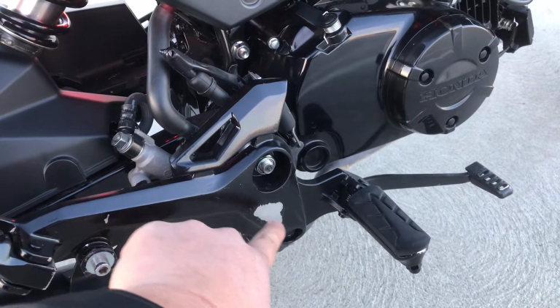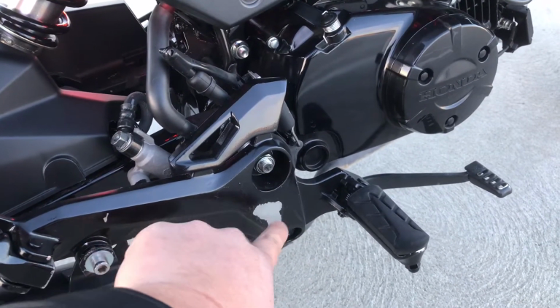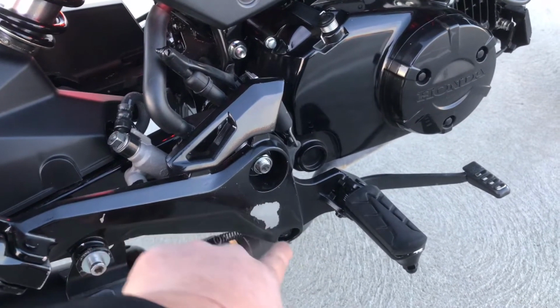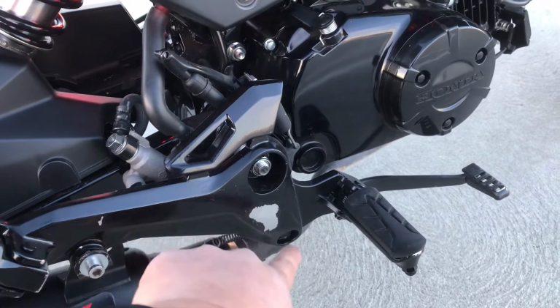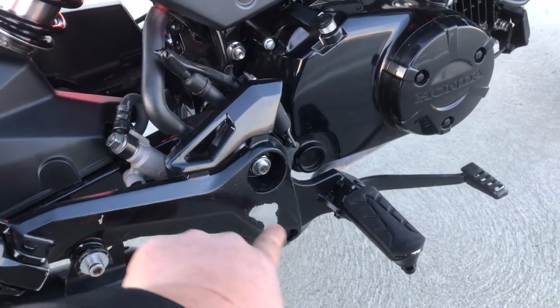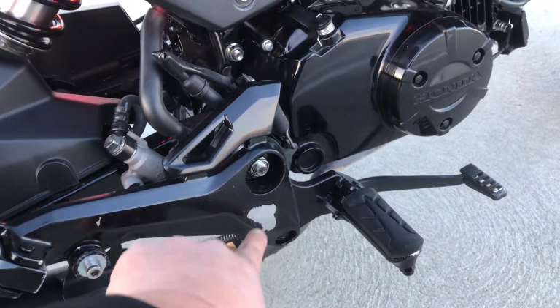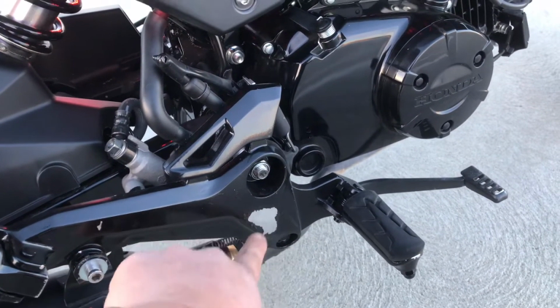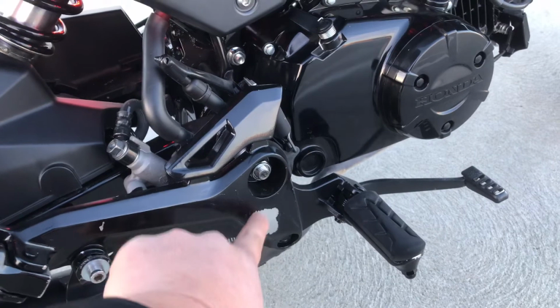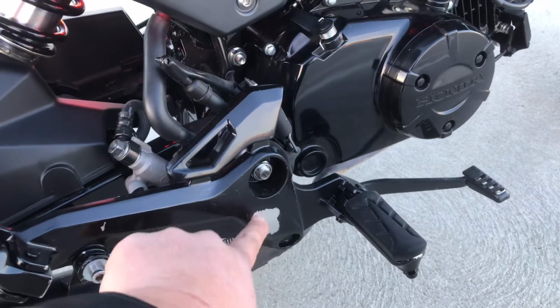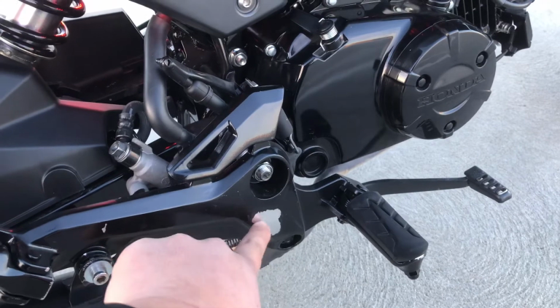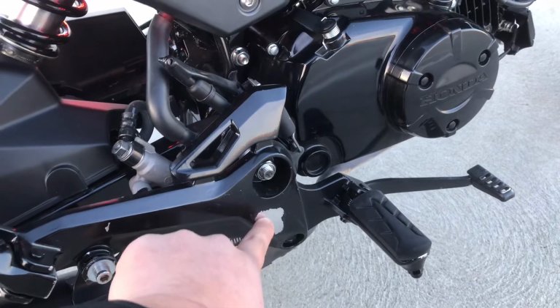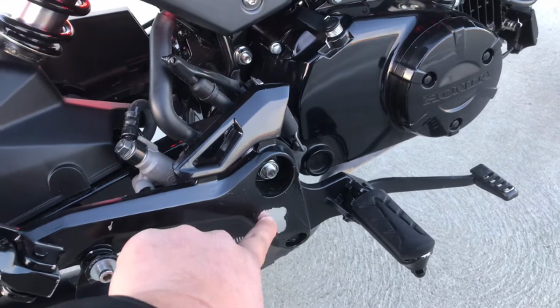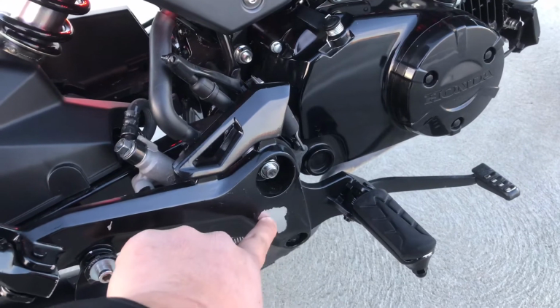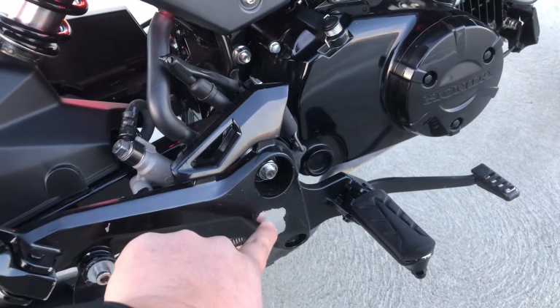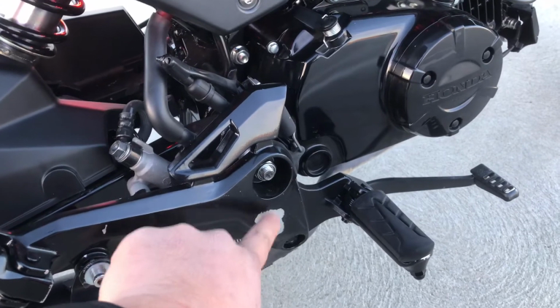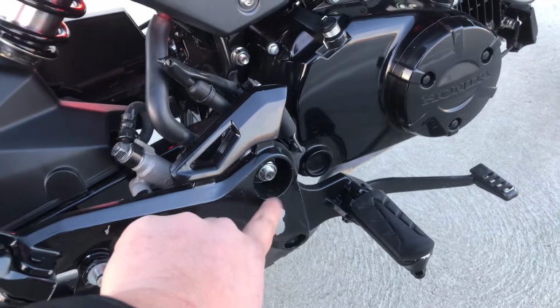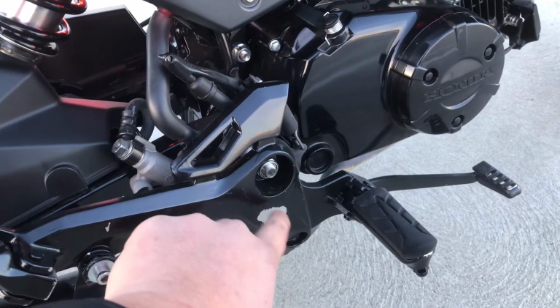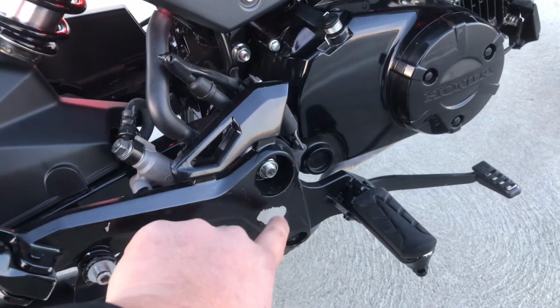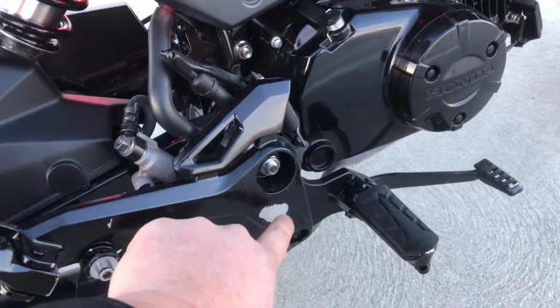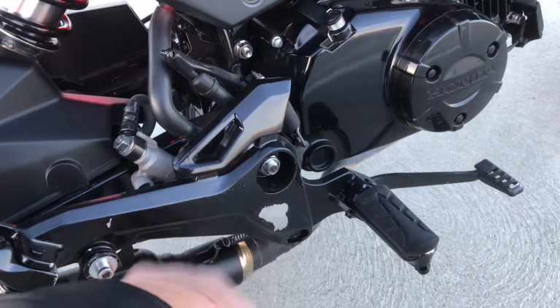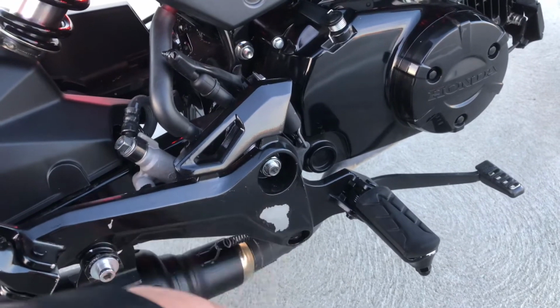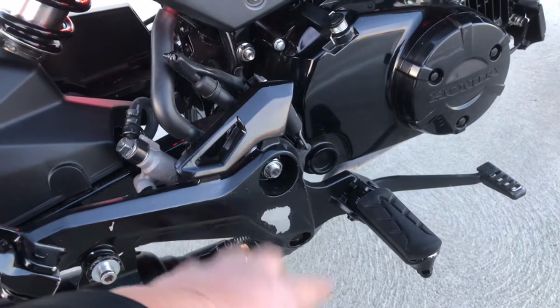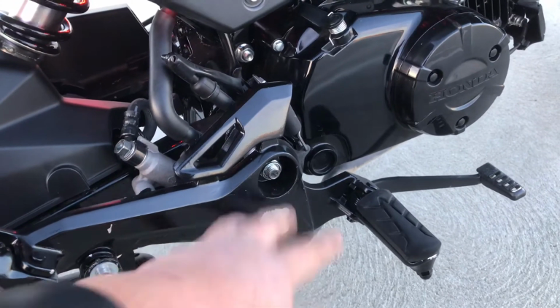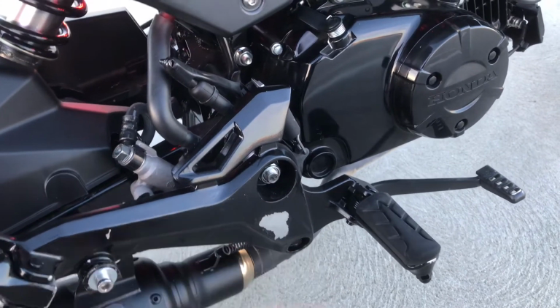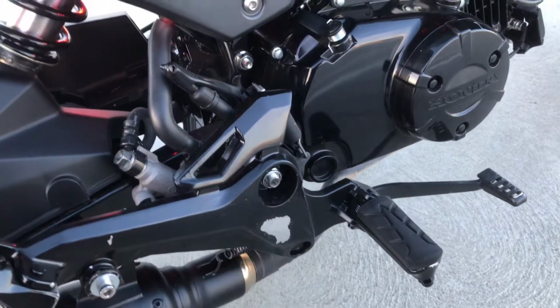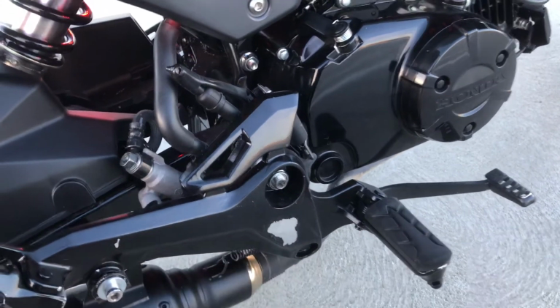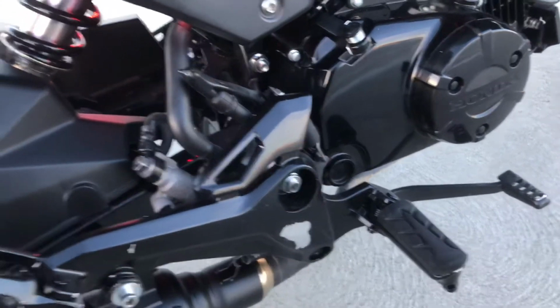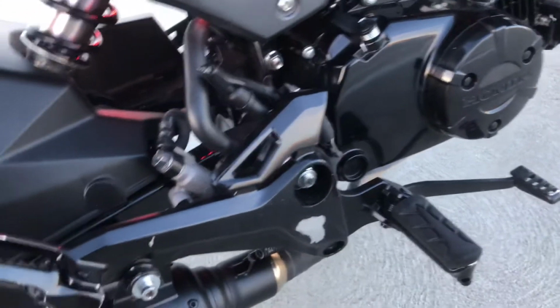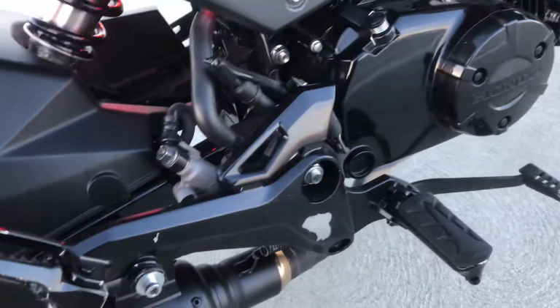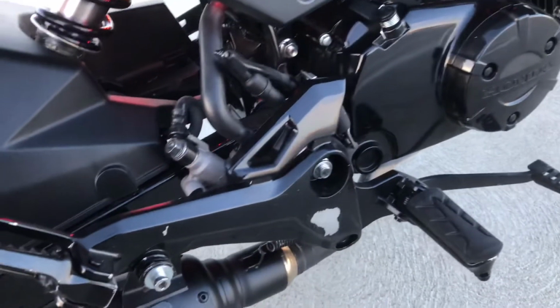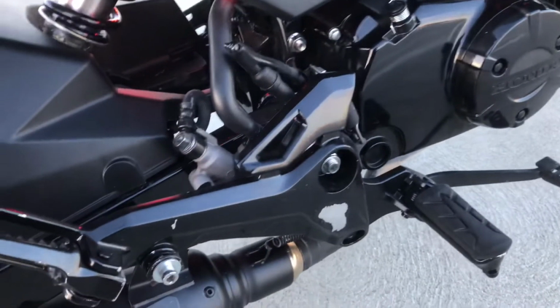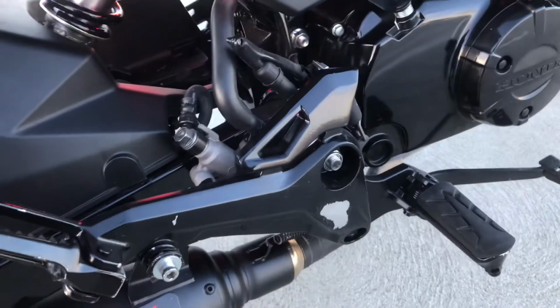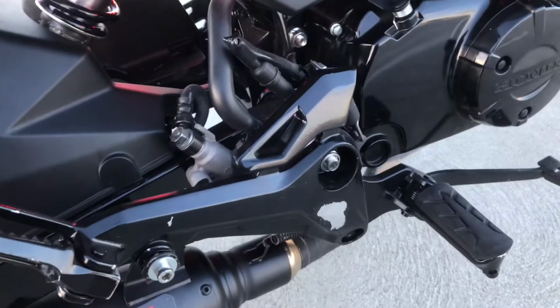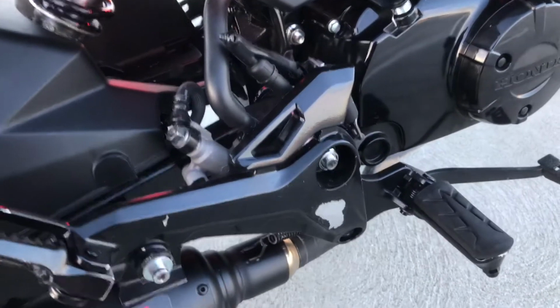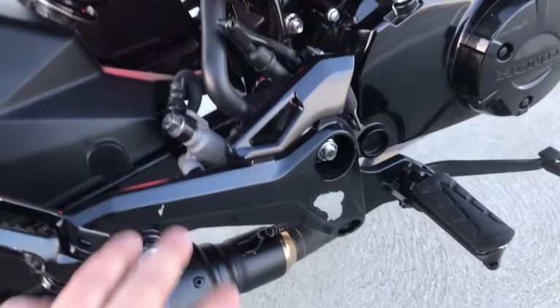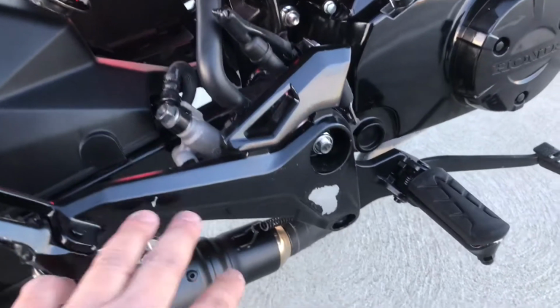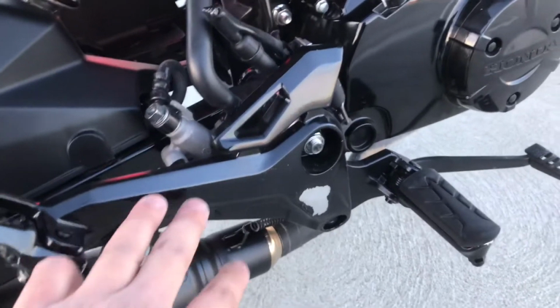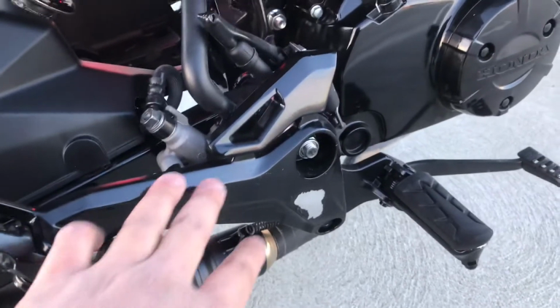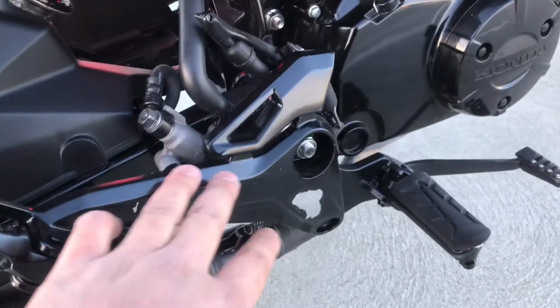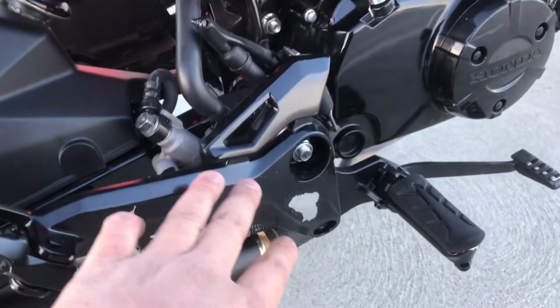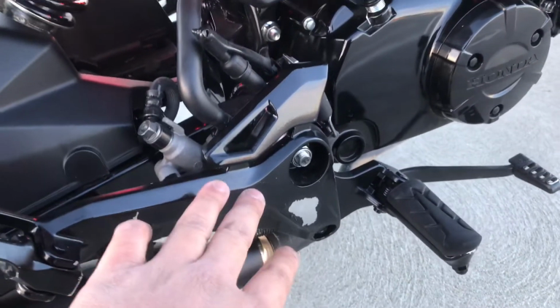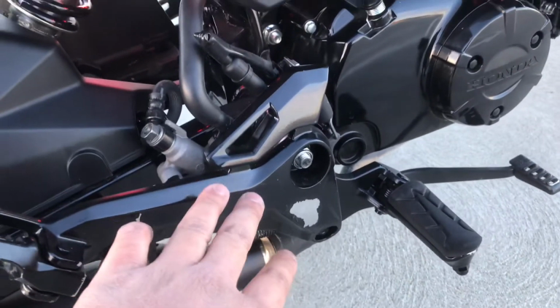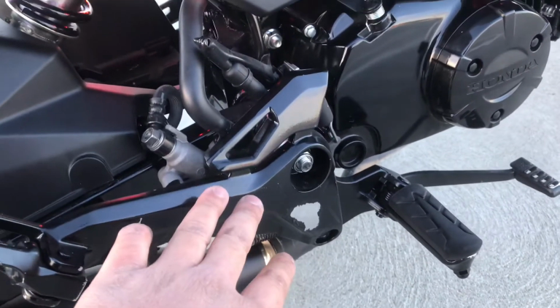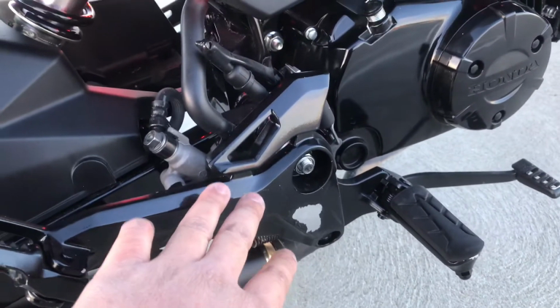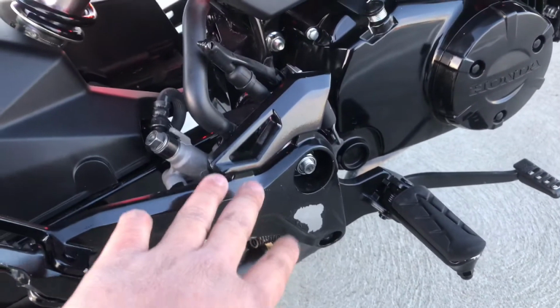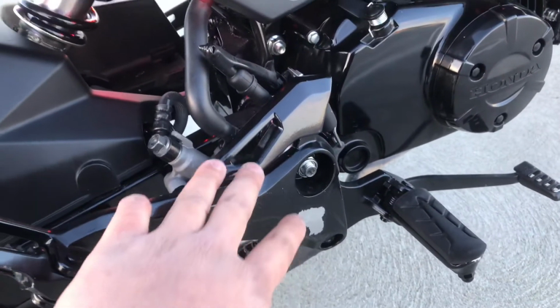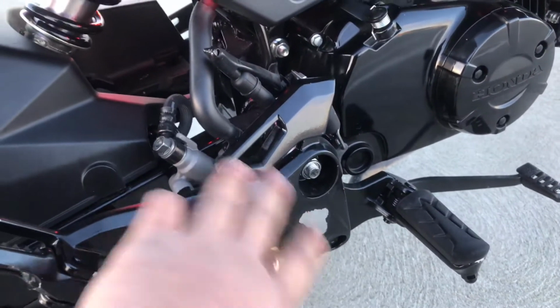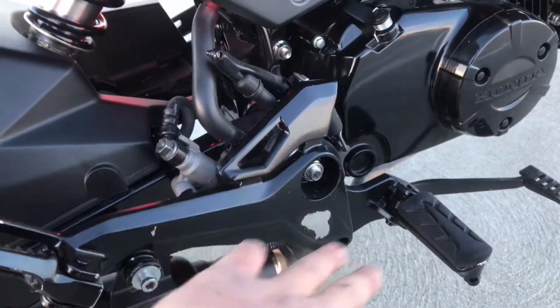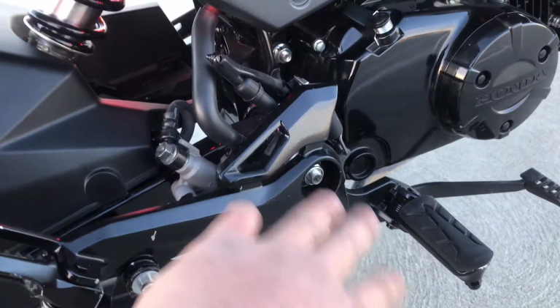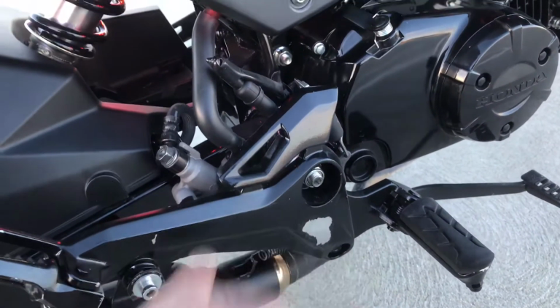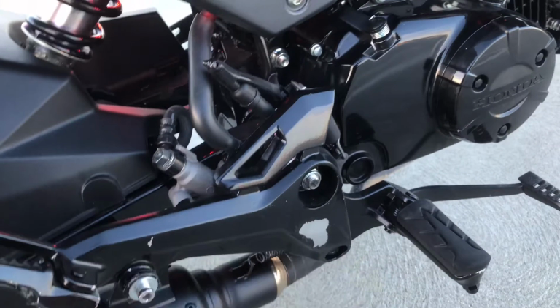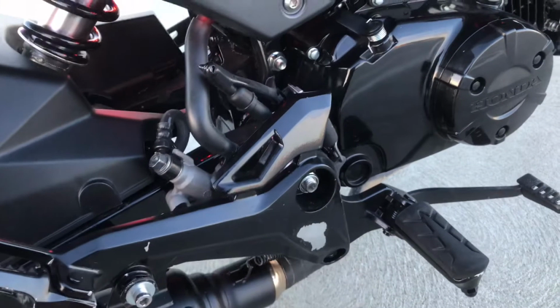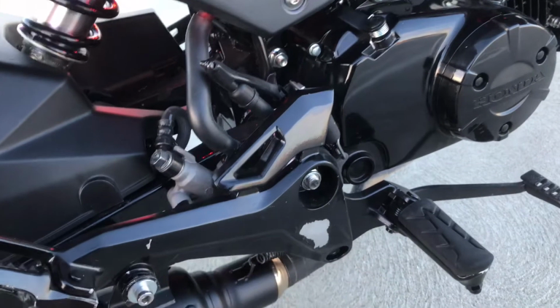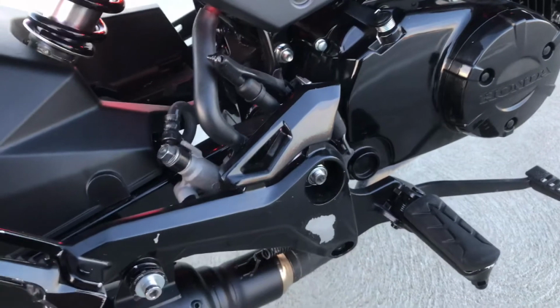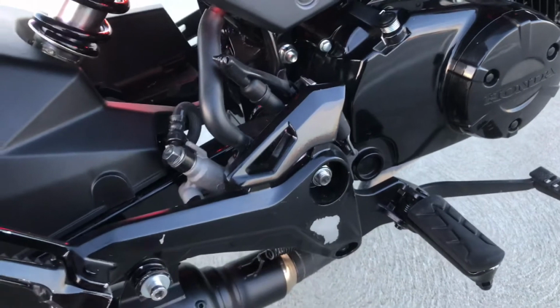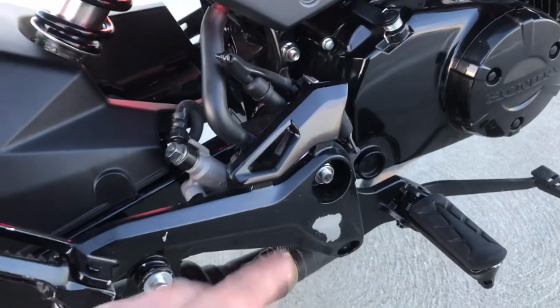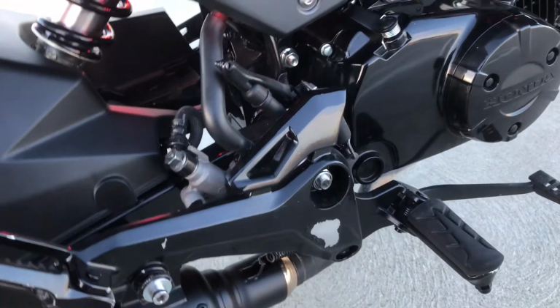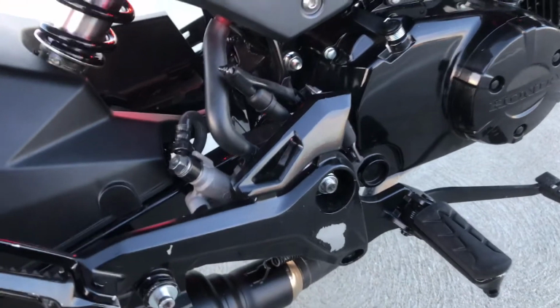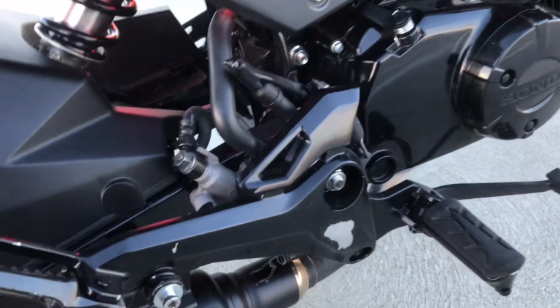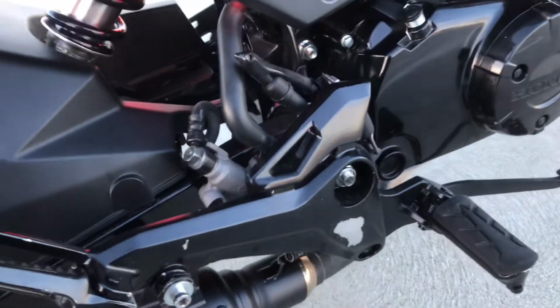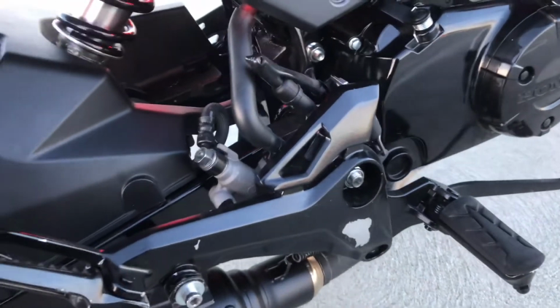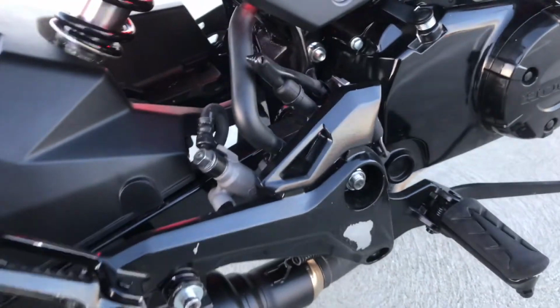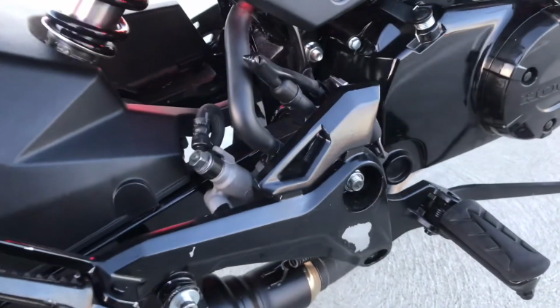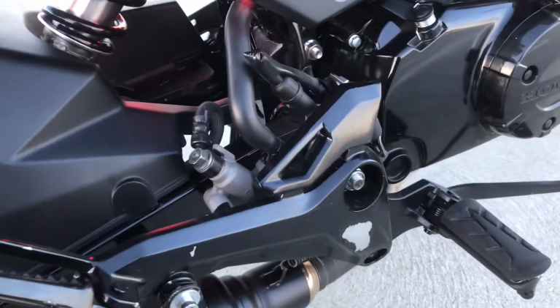I spray painted the shark mount black, but when I ride the Grom my shoe keeps rubbing against it so the paint chips off the top. I might have to take it off and respray it.